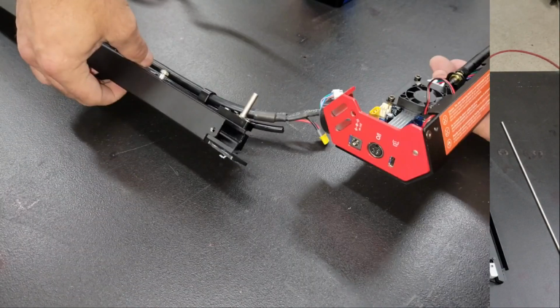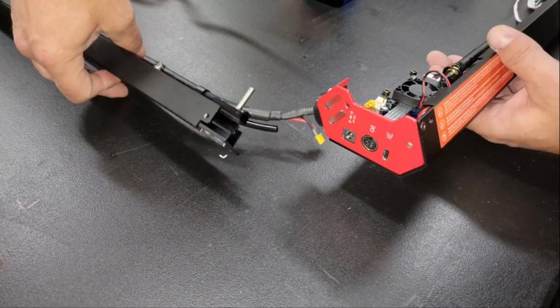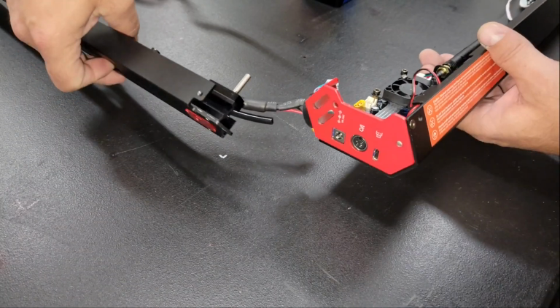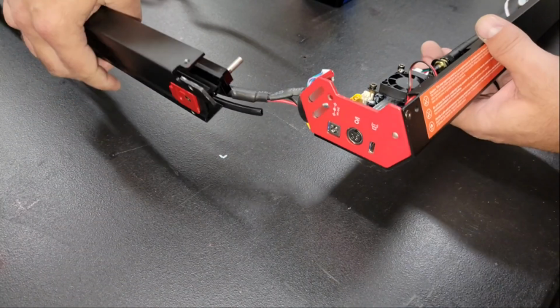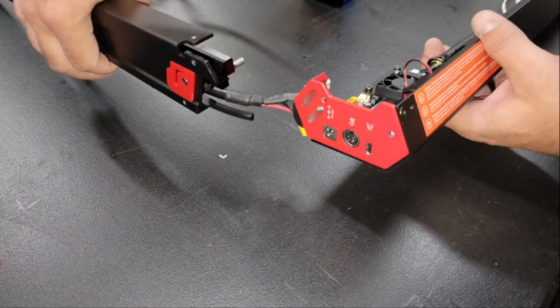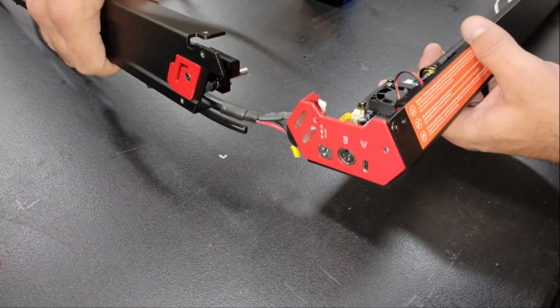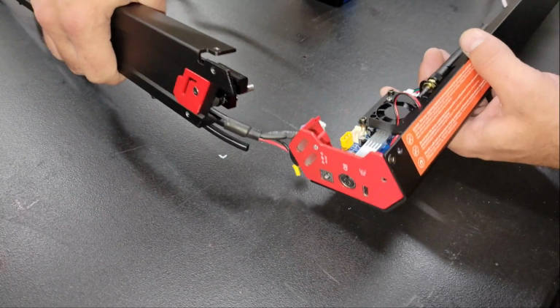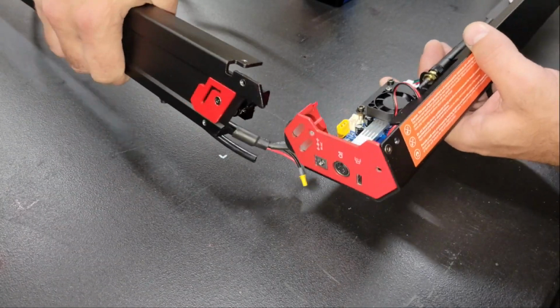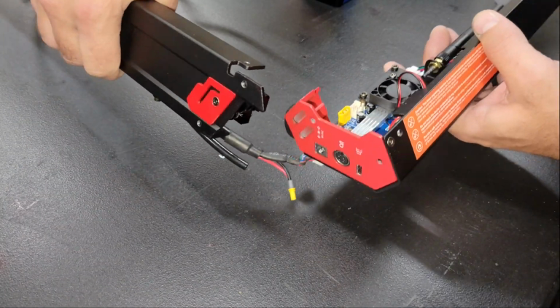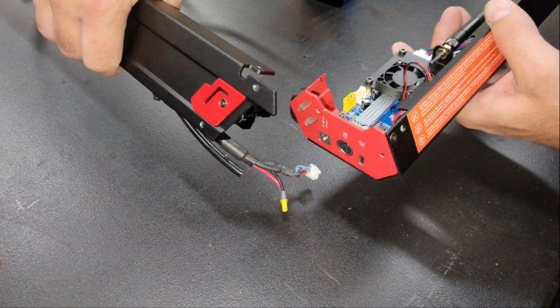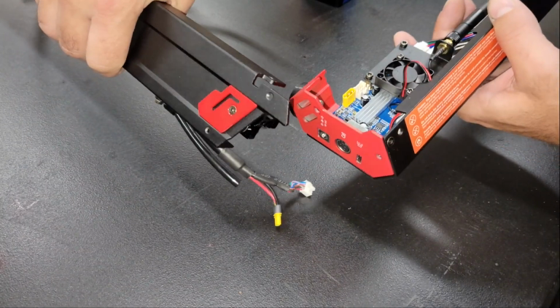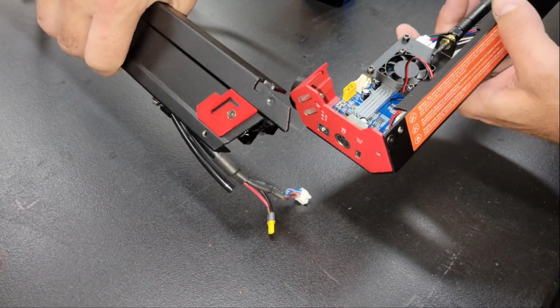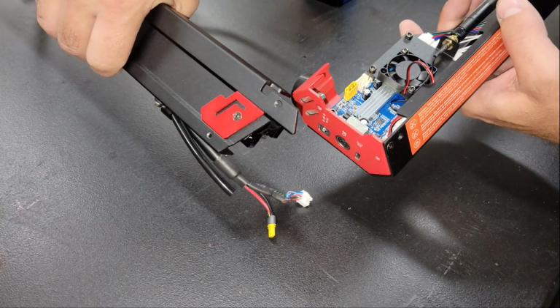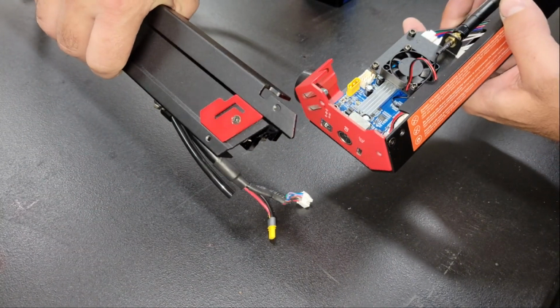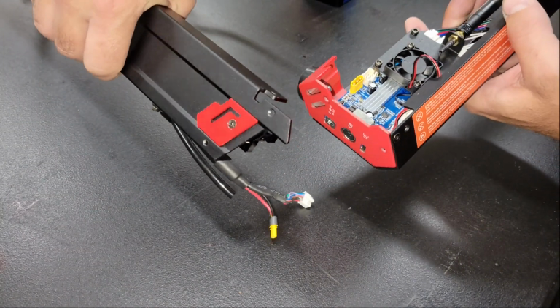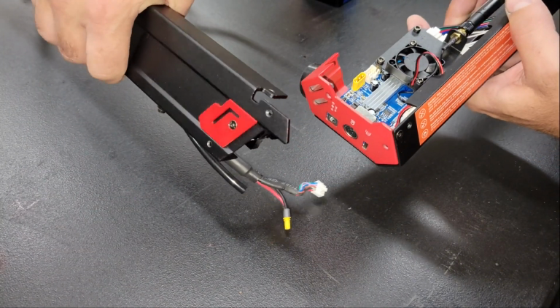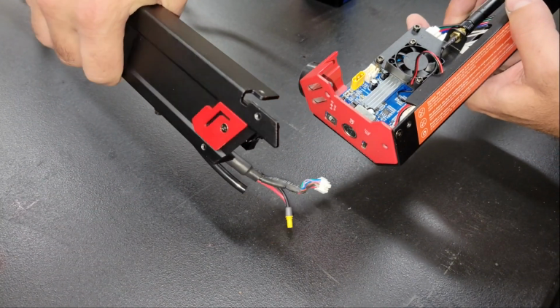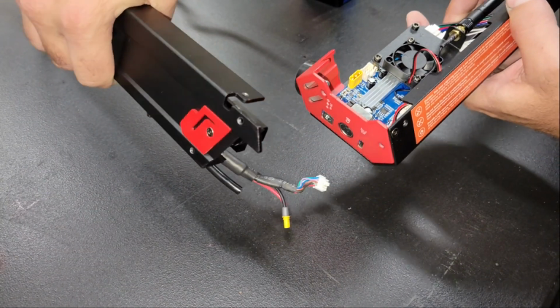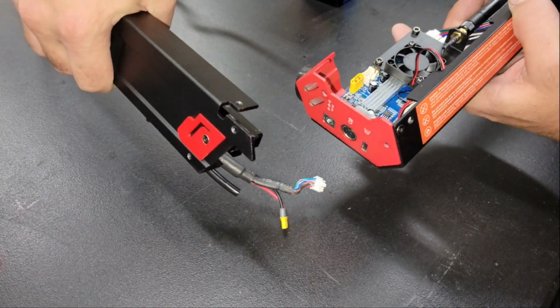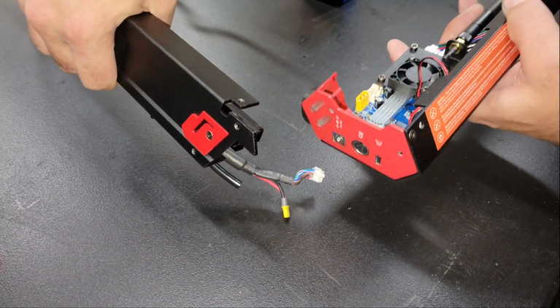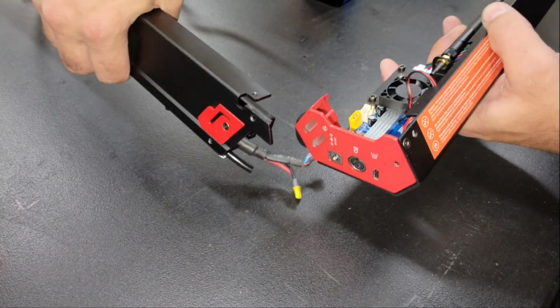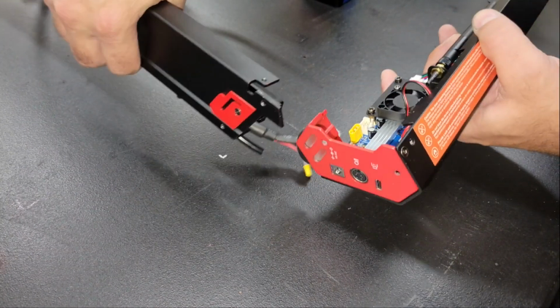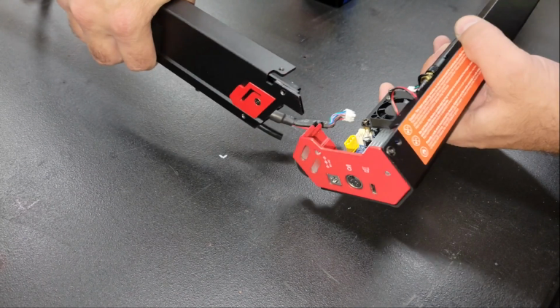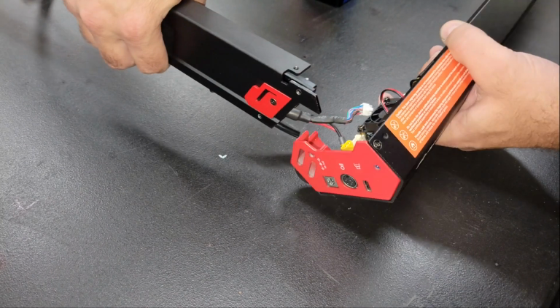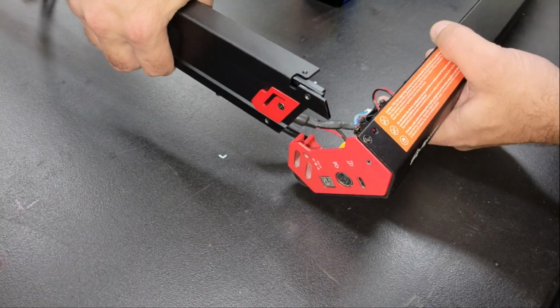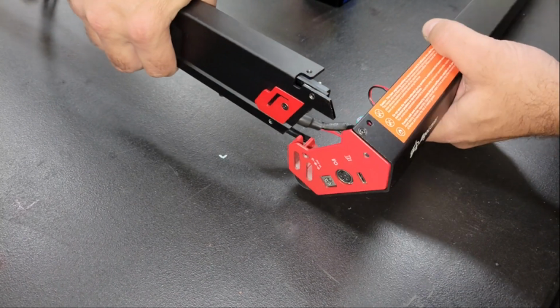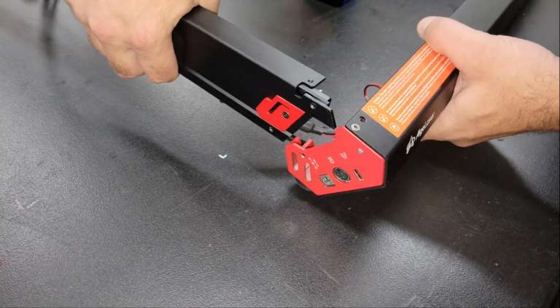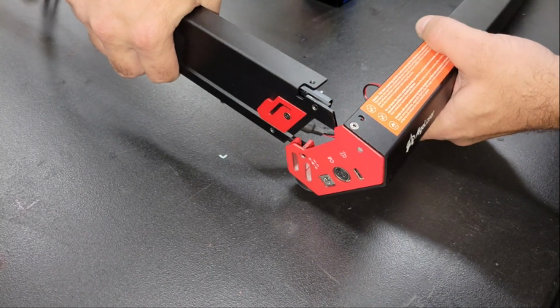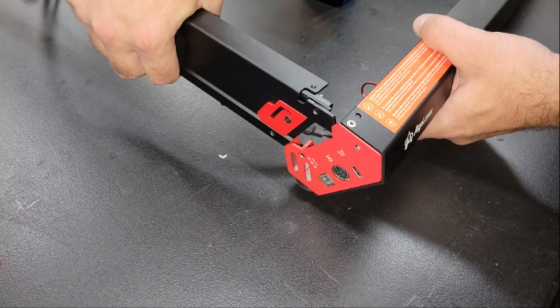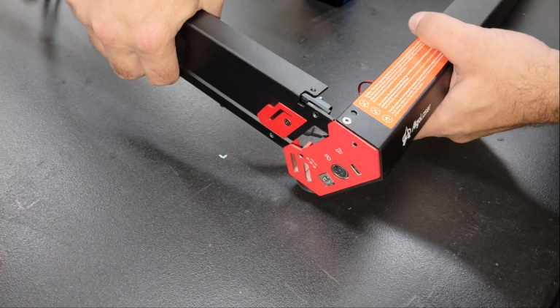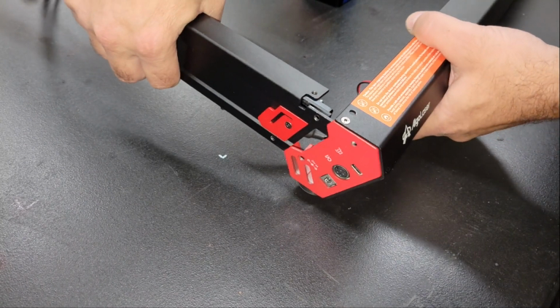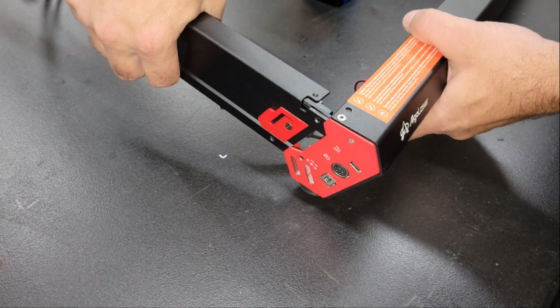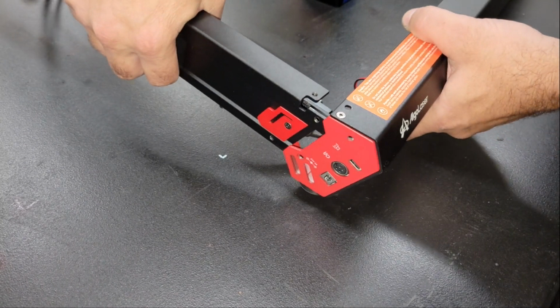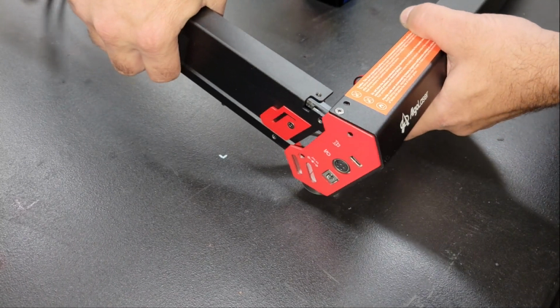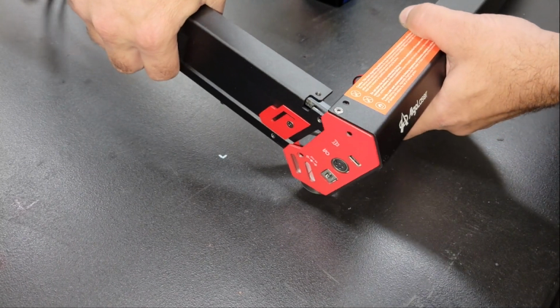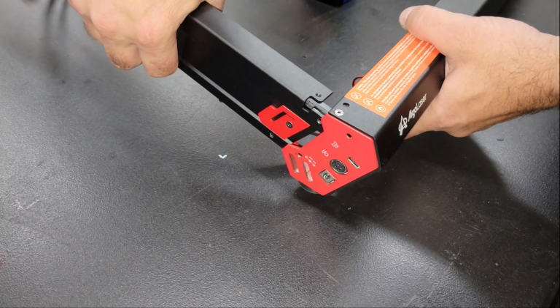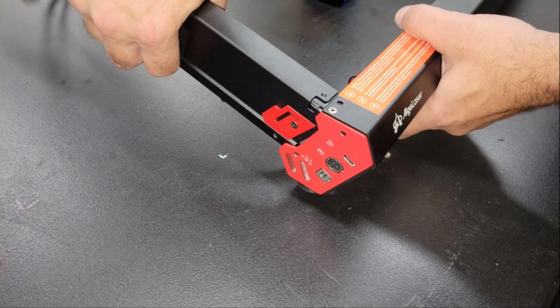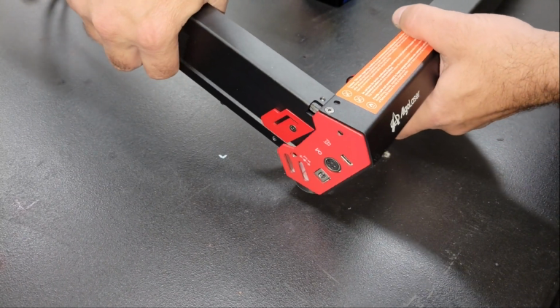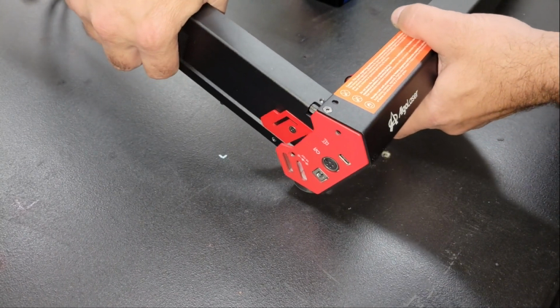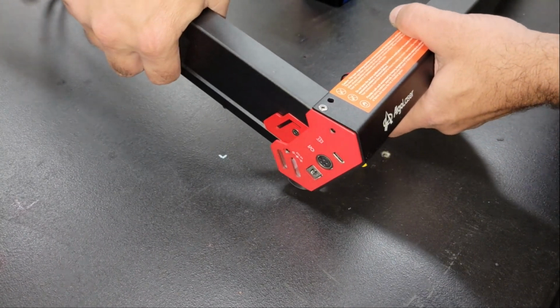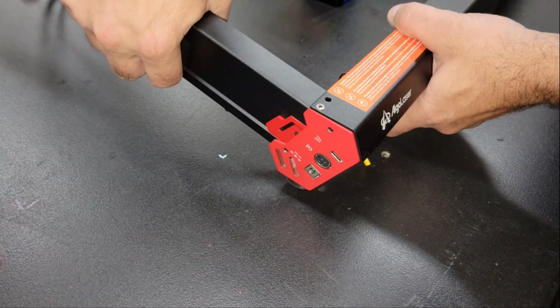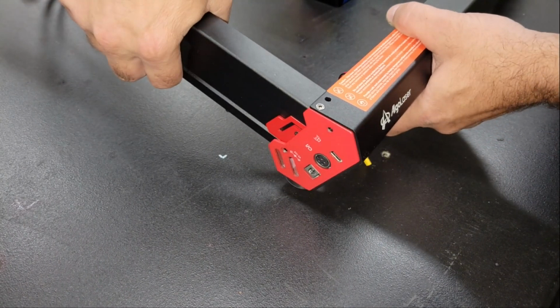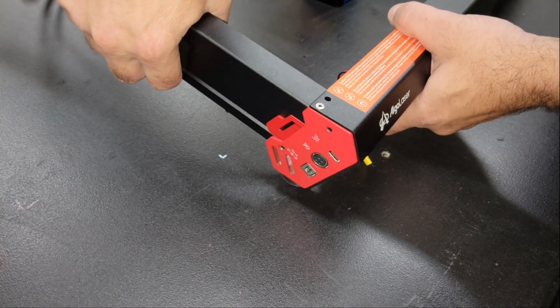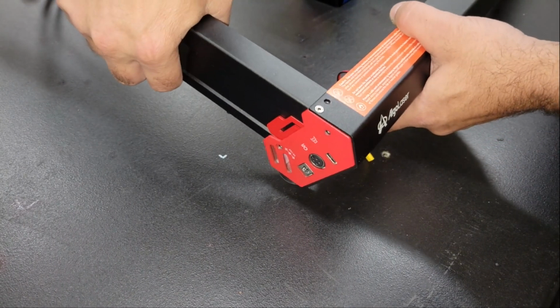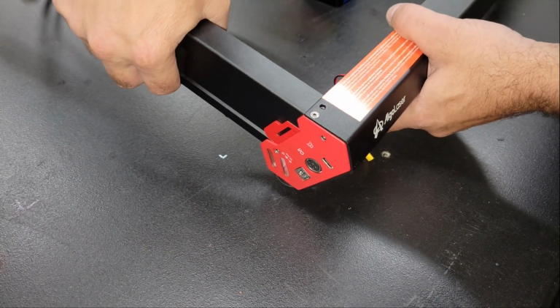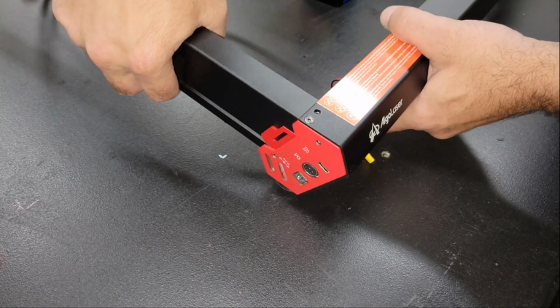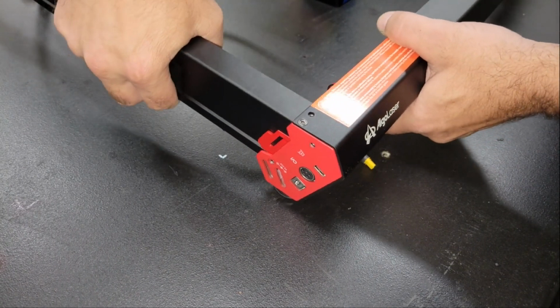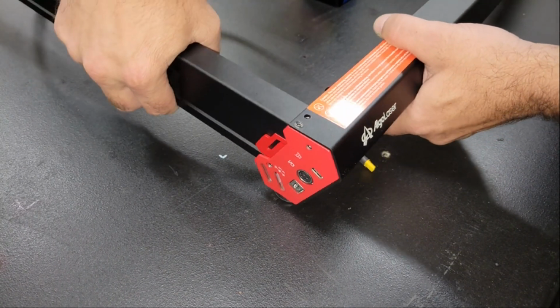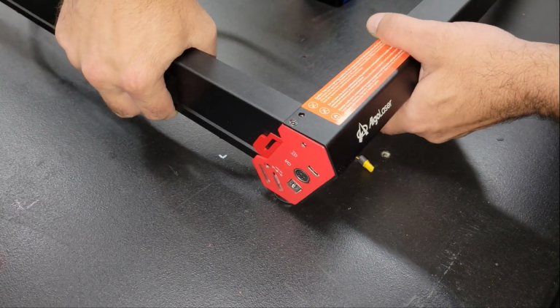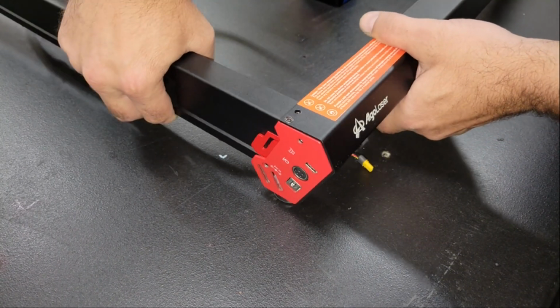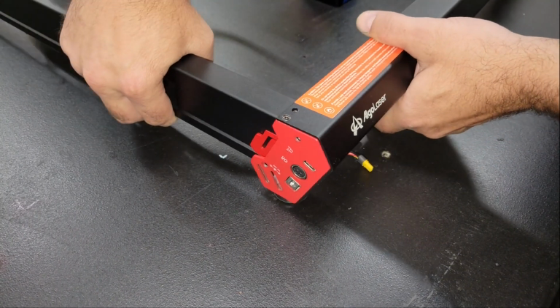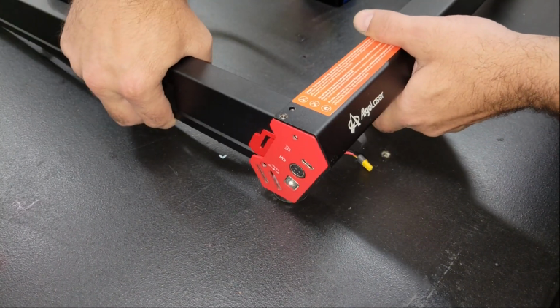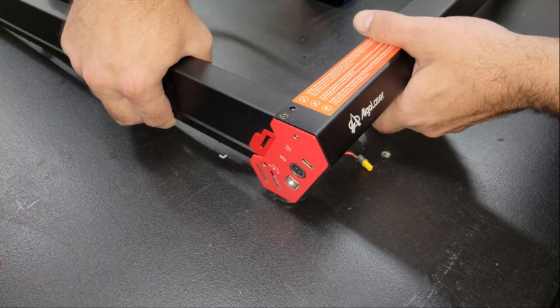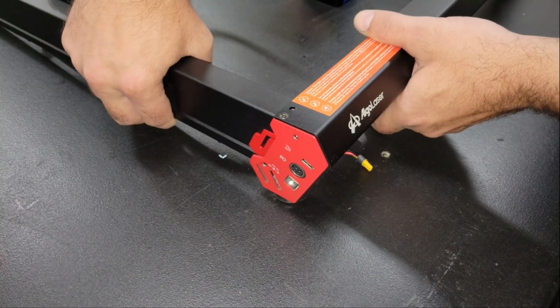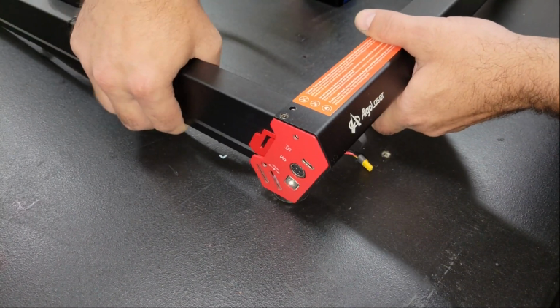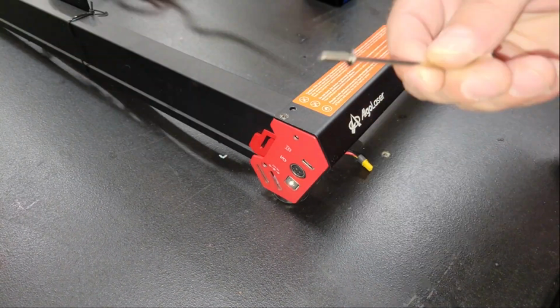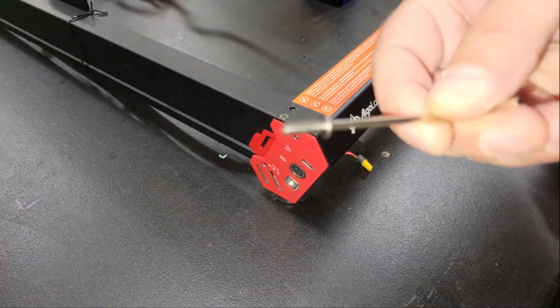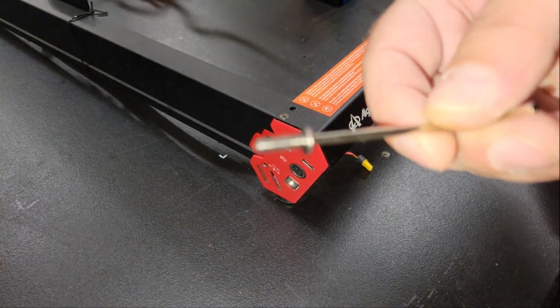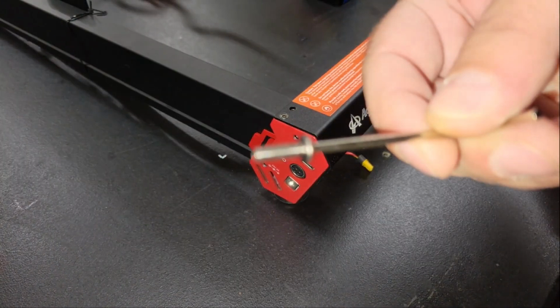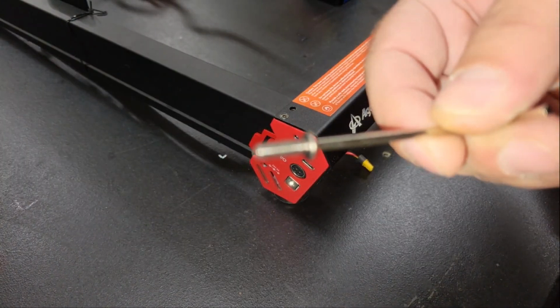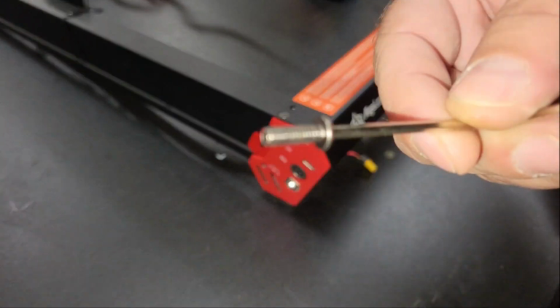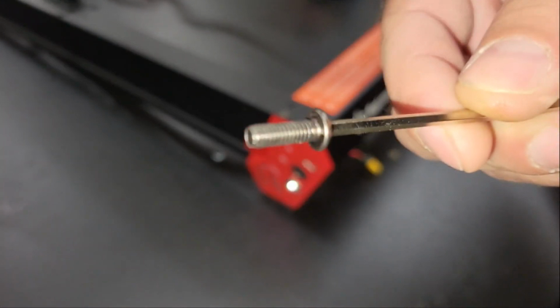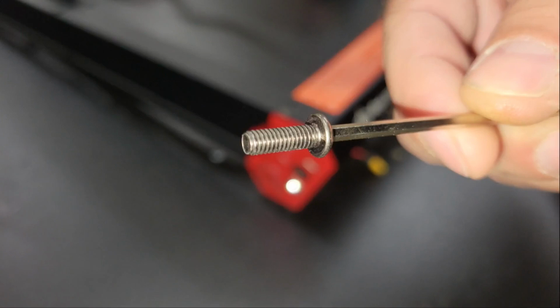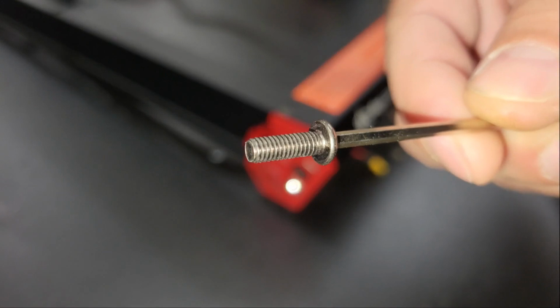Assembling the frame is pretty easy — it's just a matter of inserting the side rails into the front and back panels and securing the corners with a few screws.